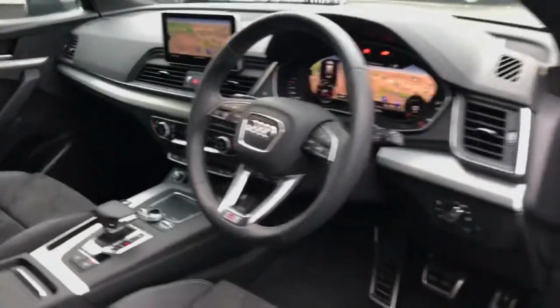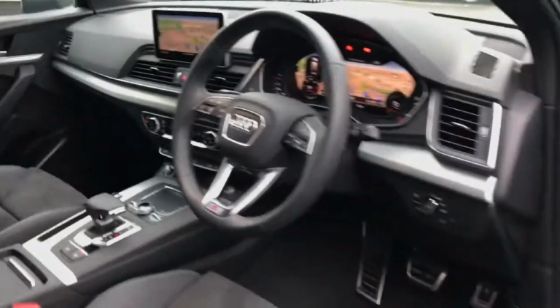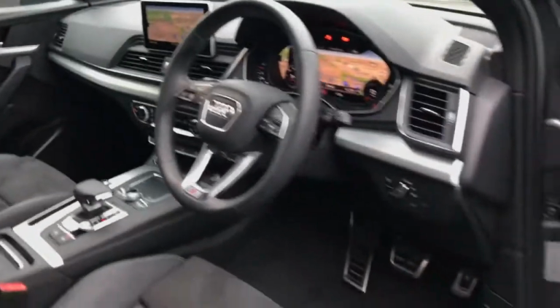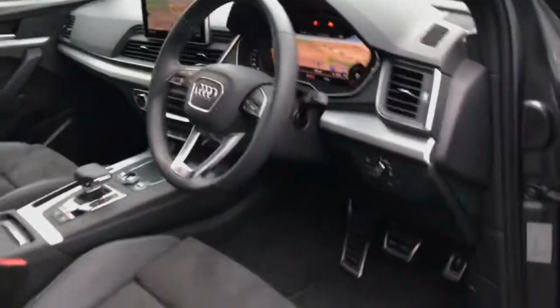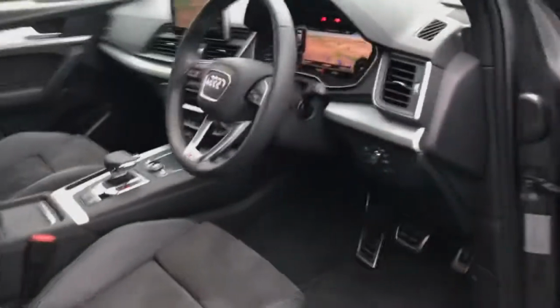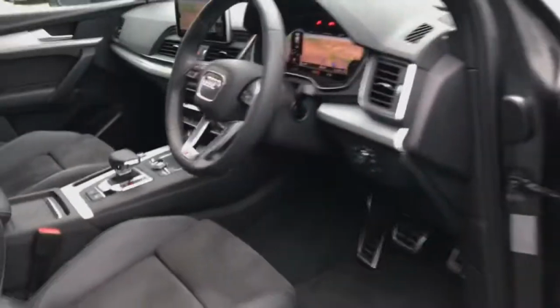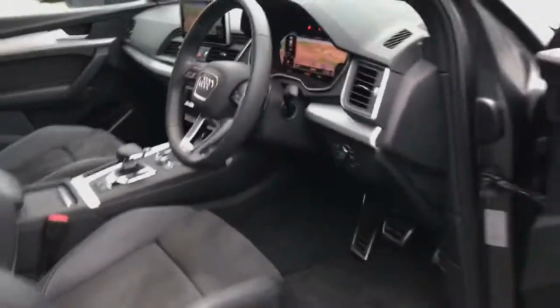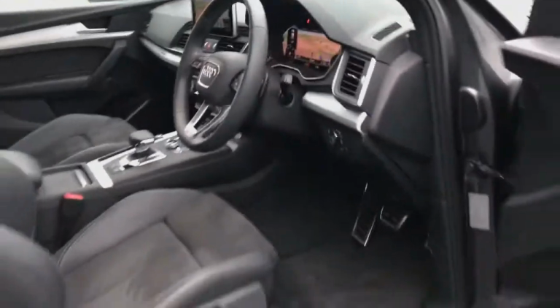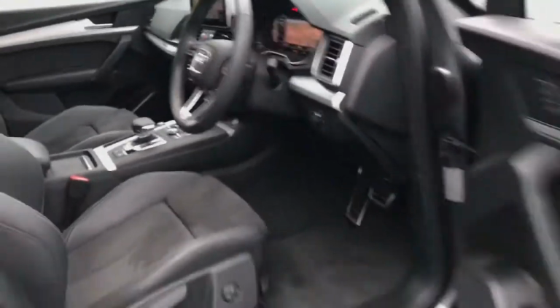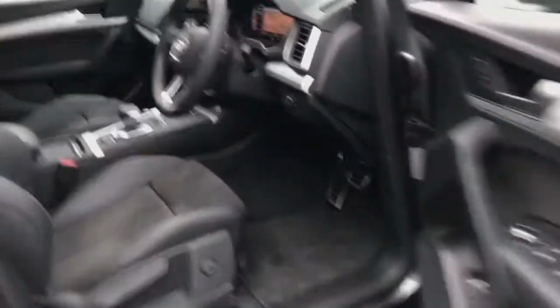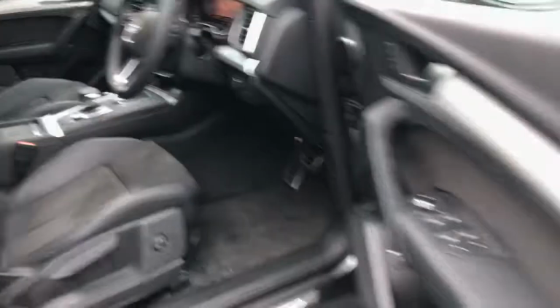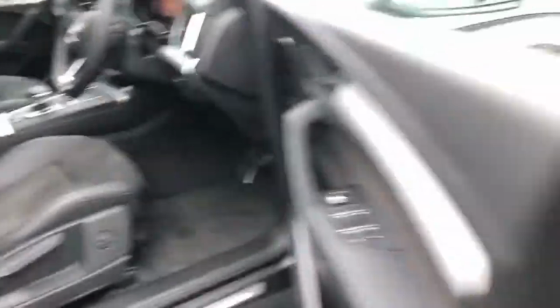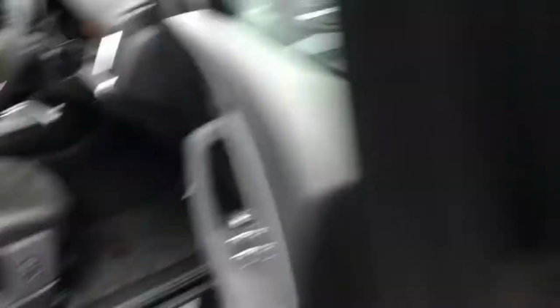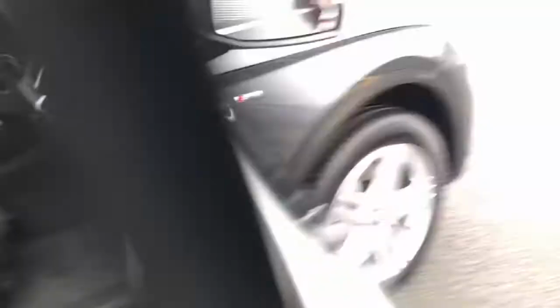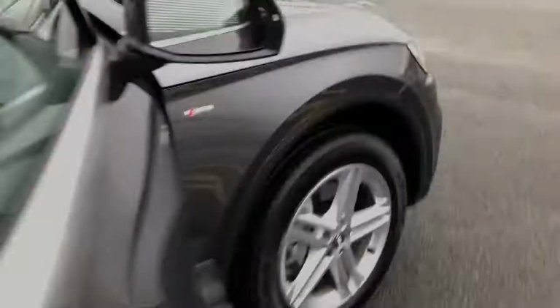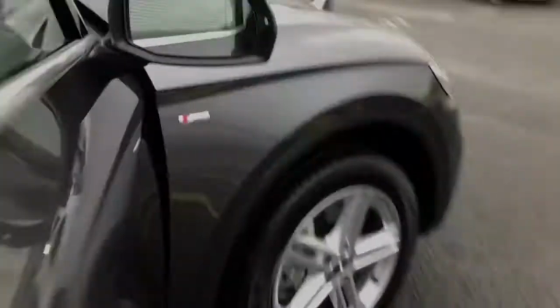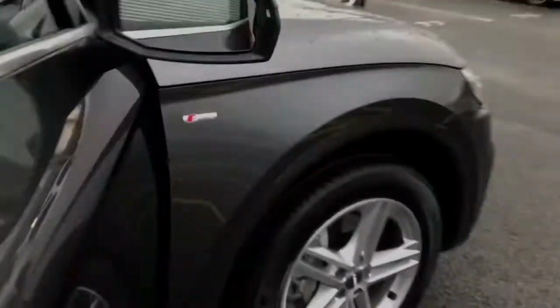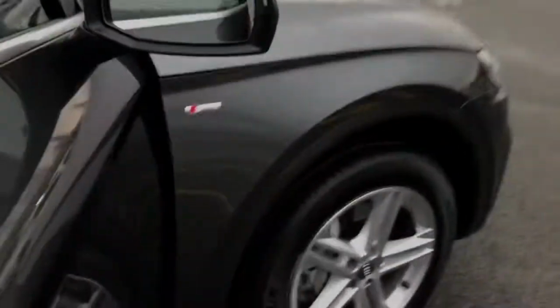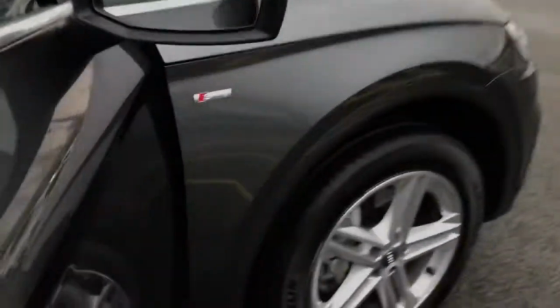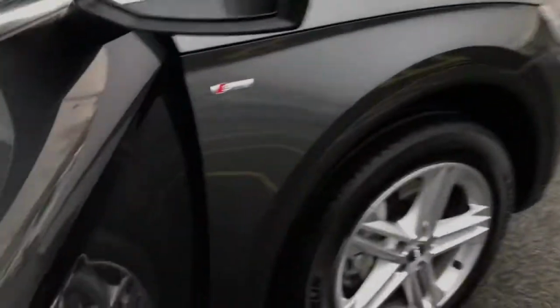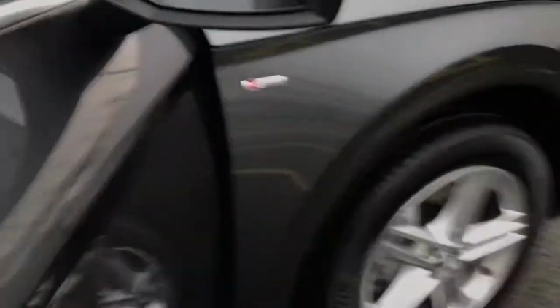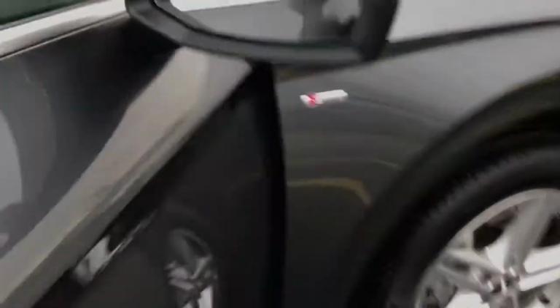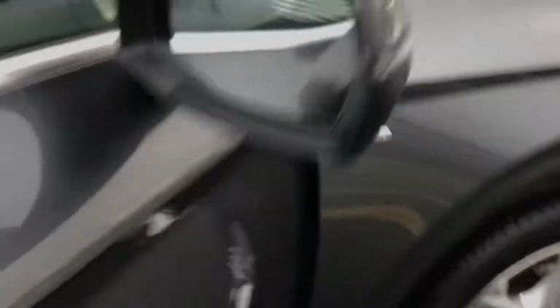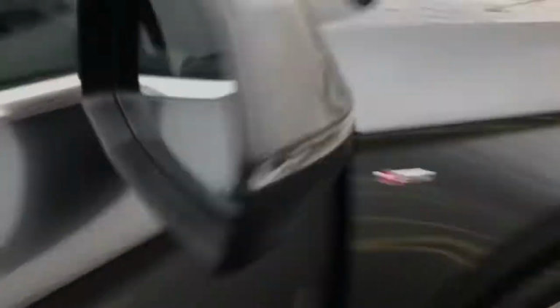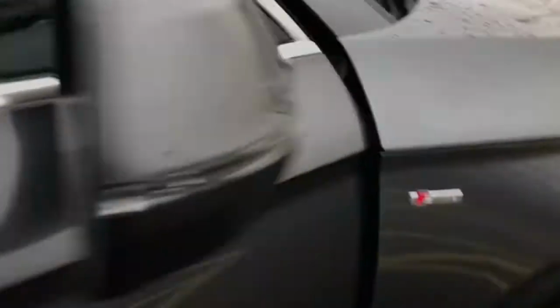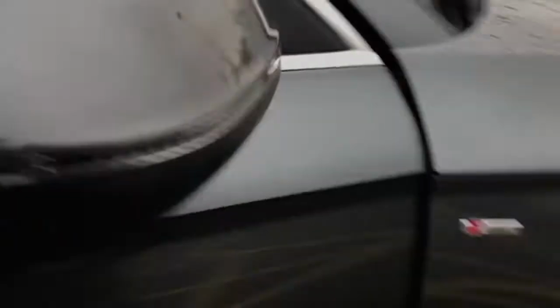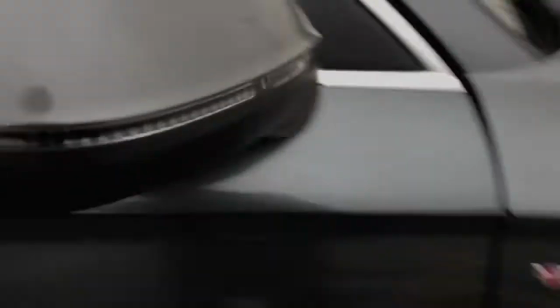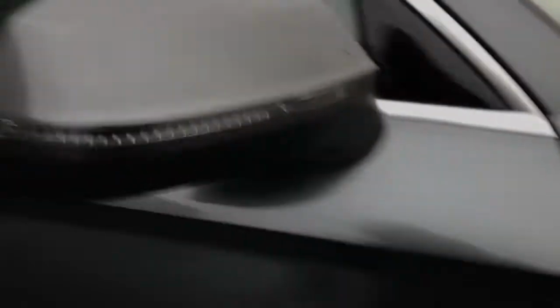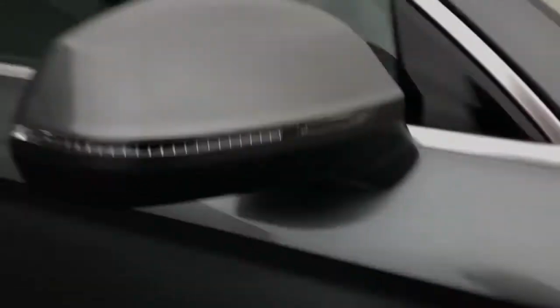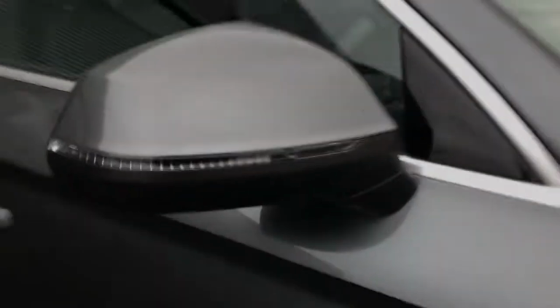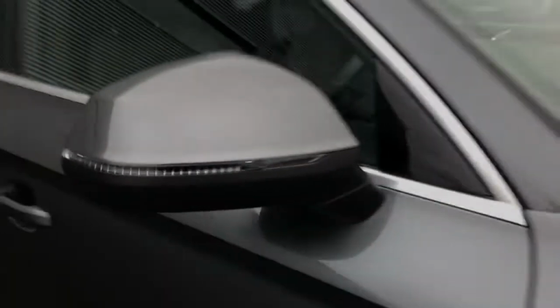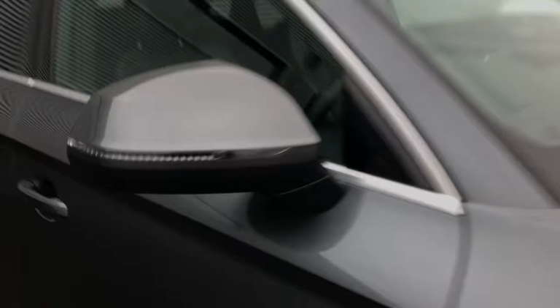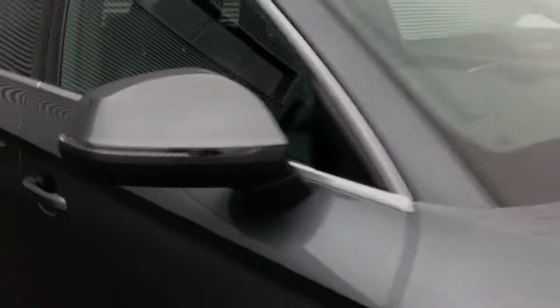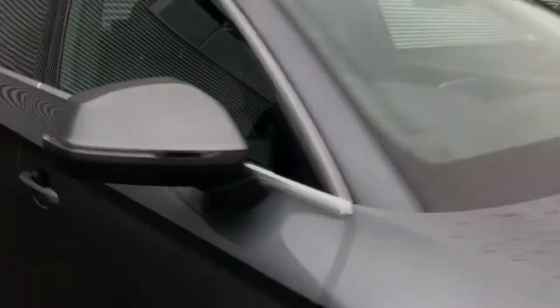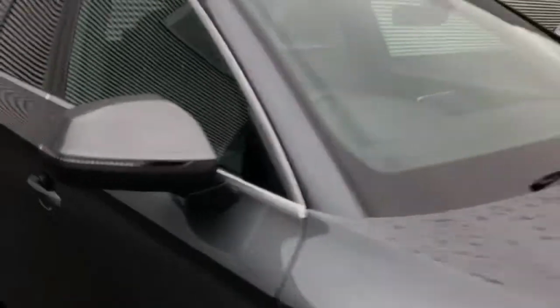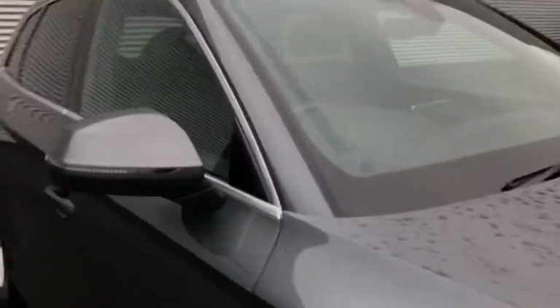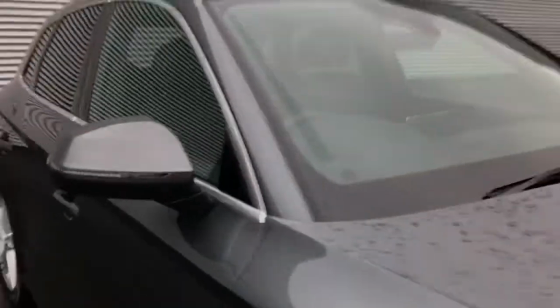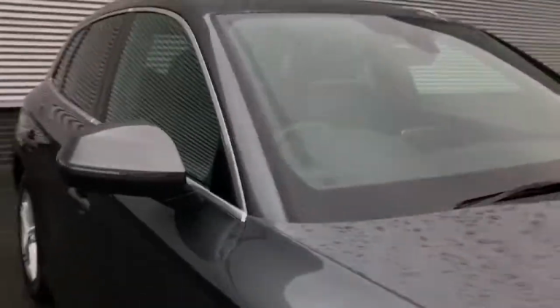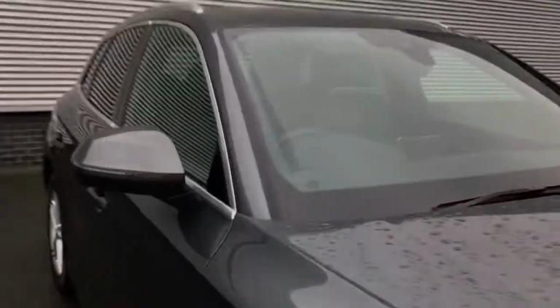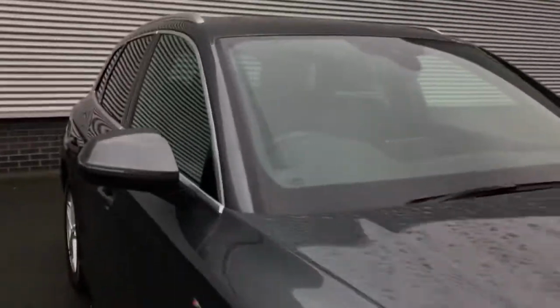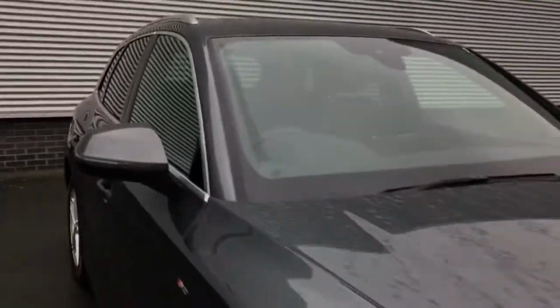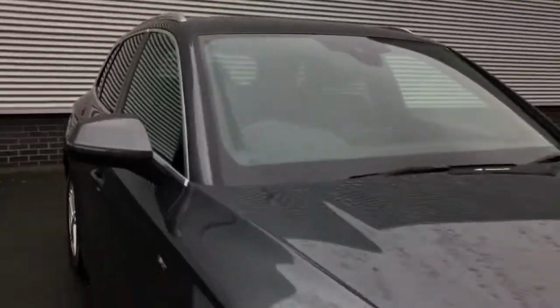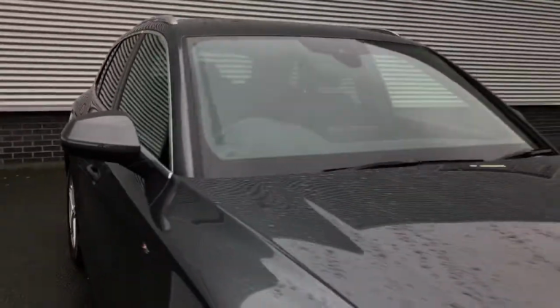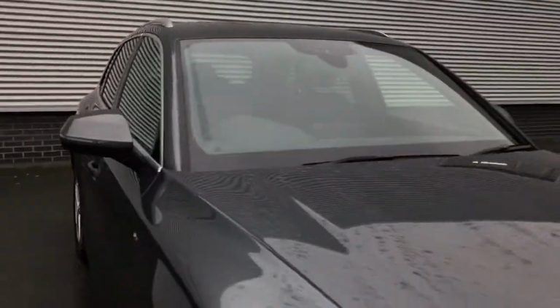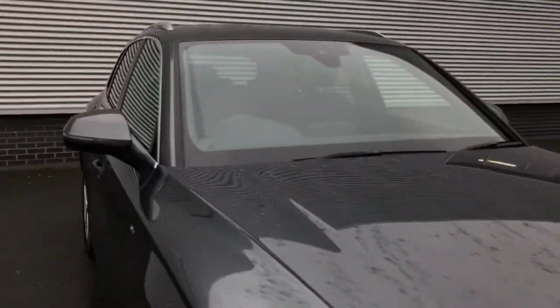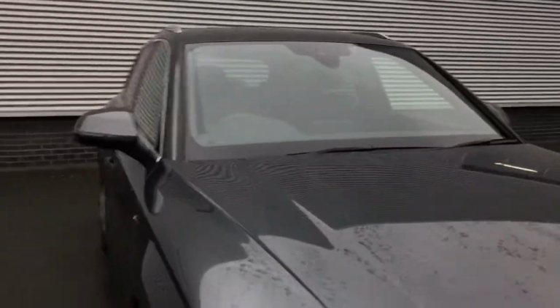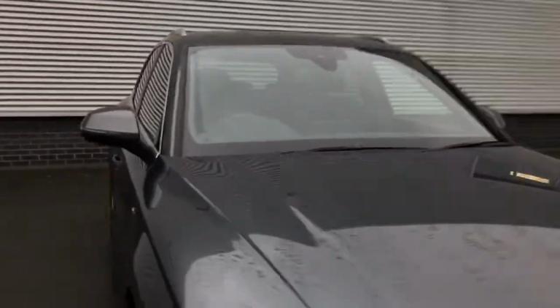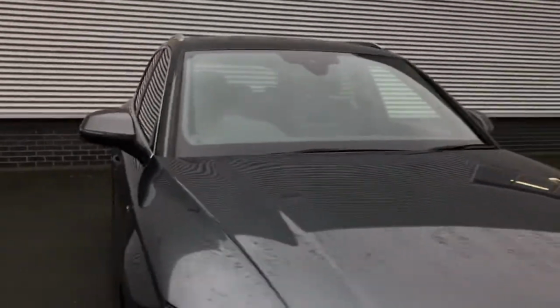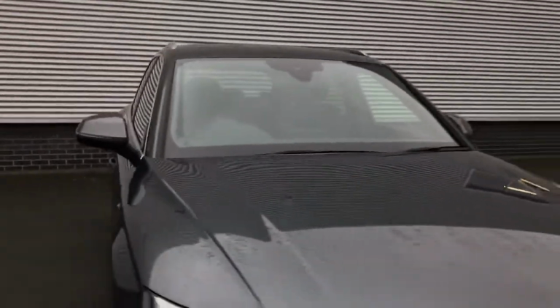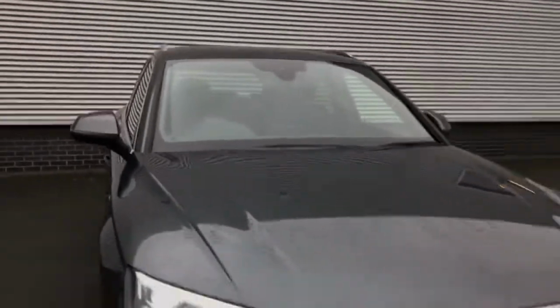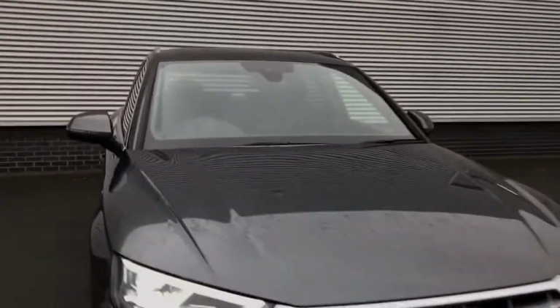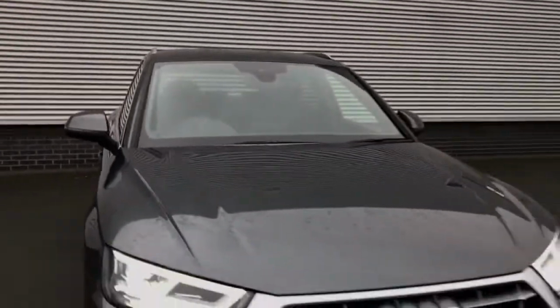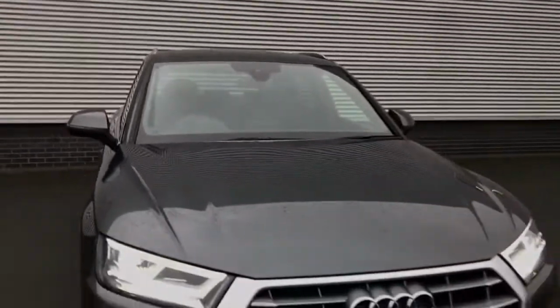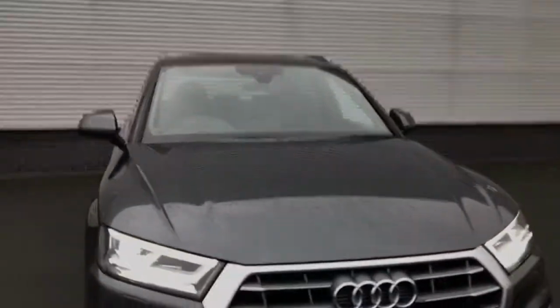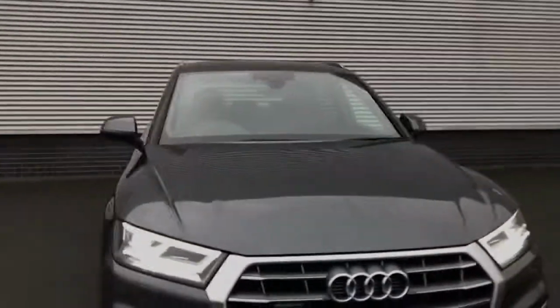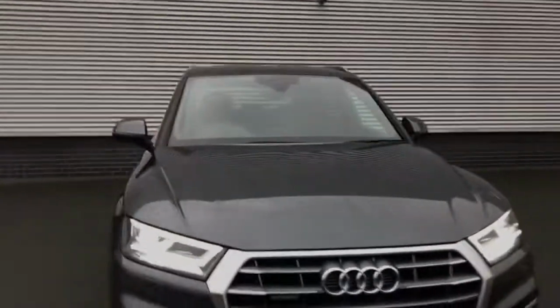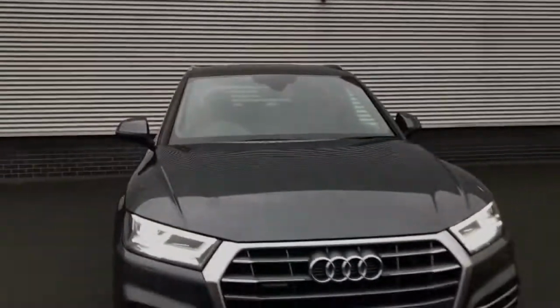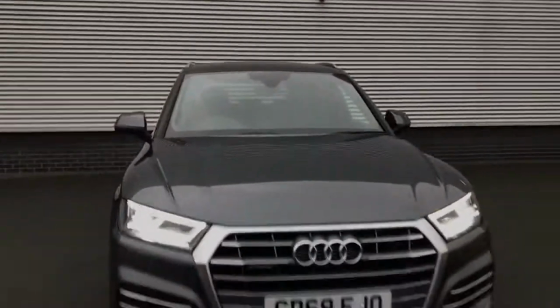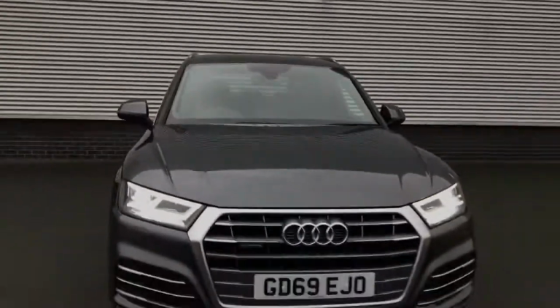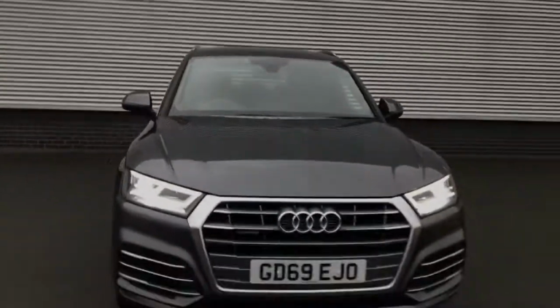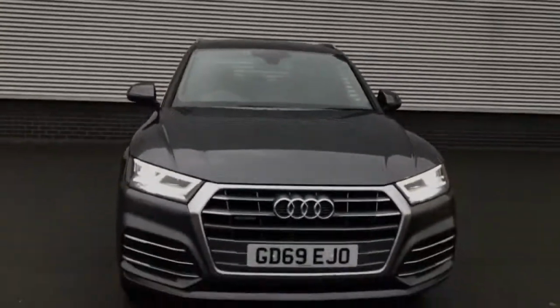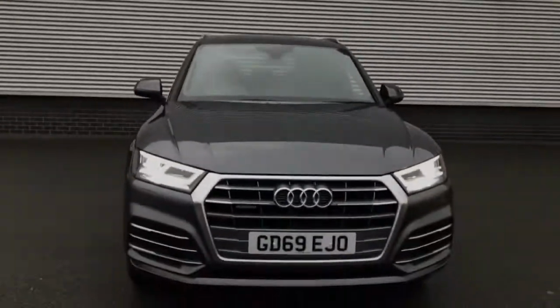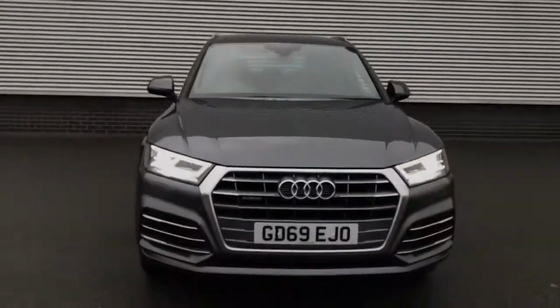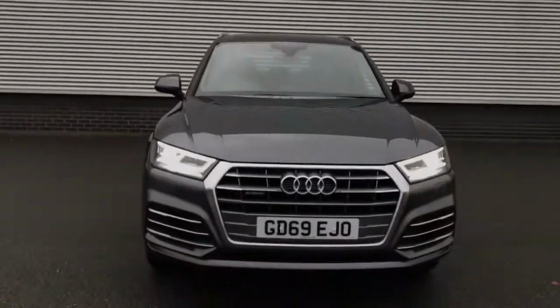For more information on this approved used Audi Q5, please give us a call on 01782 488 205.